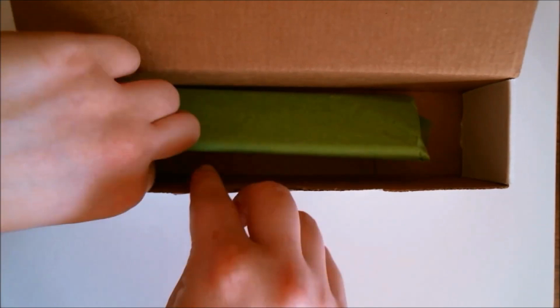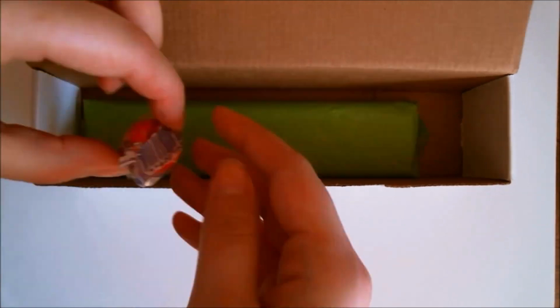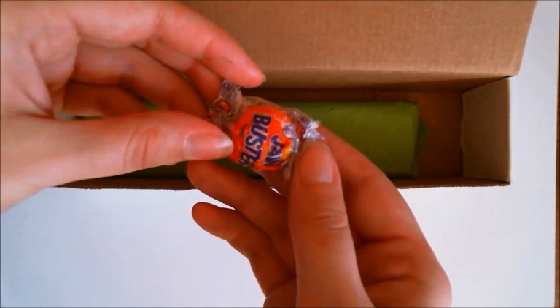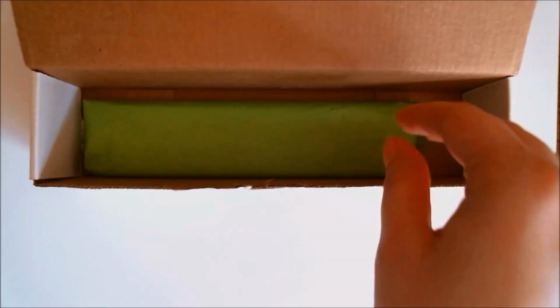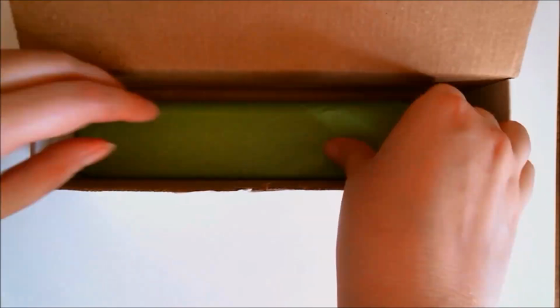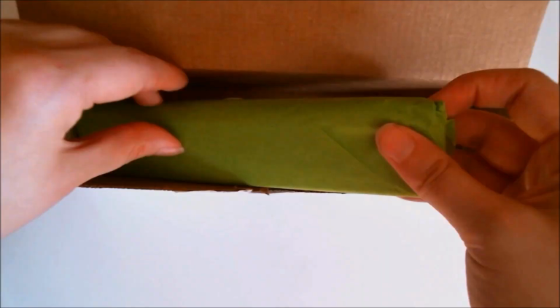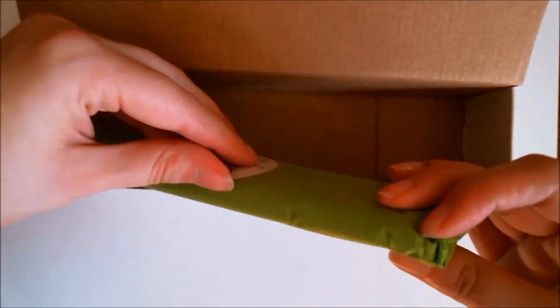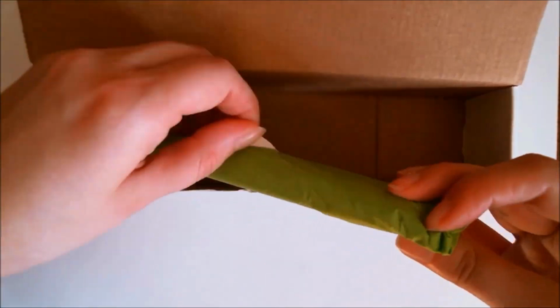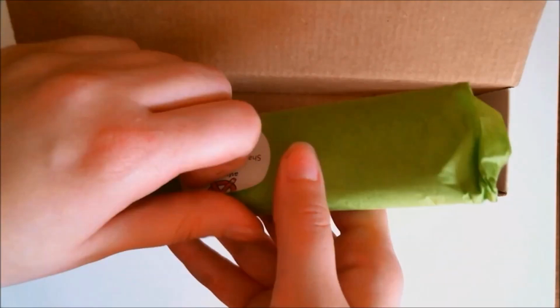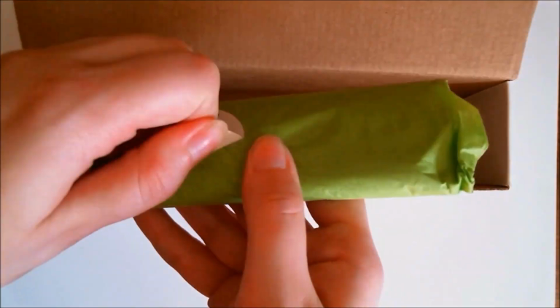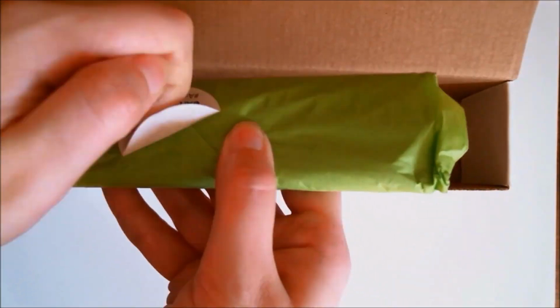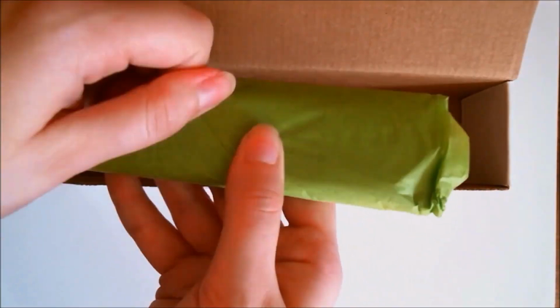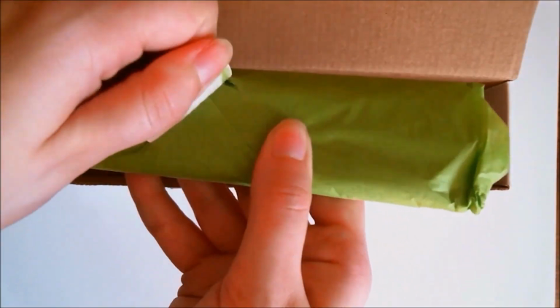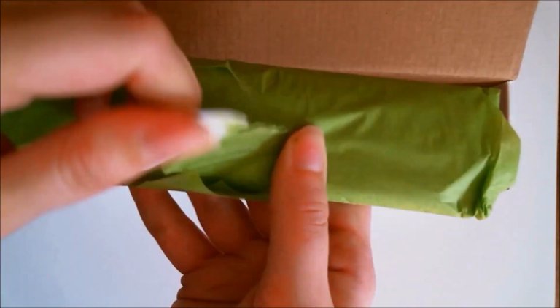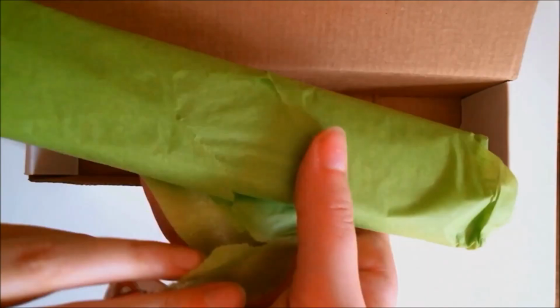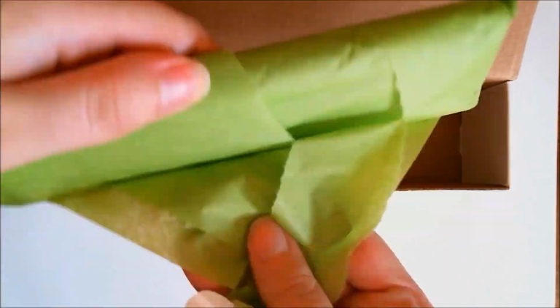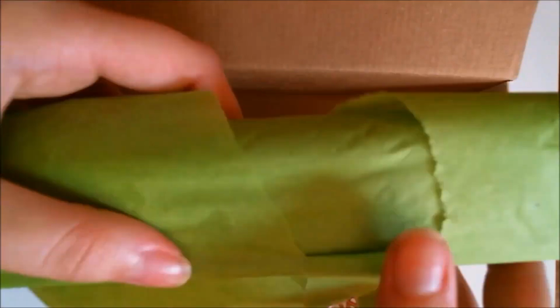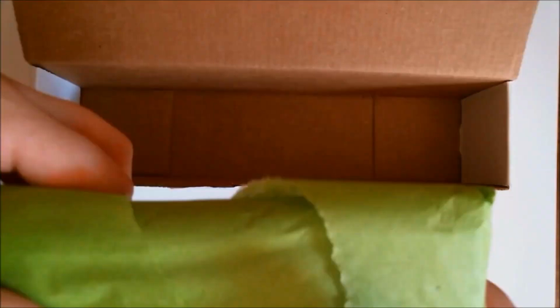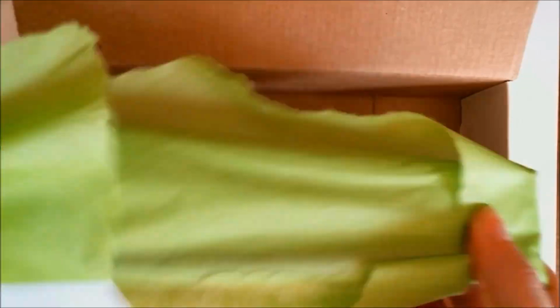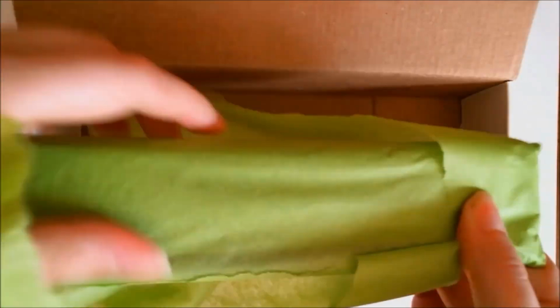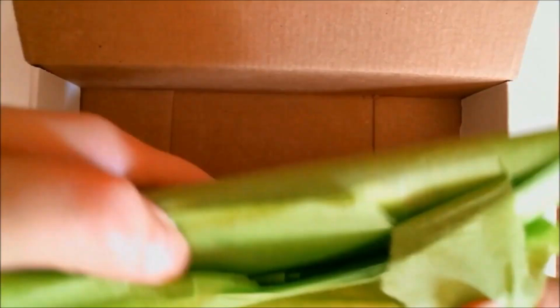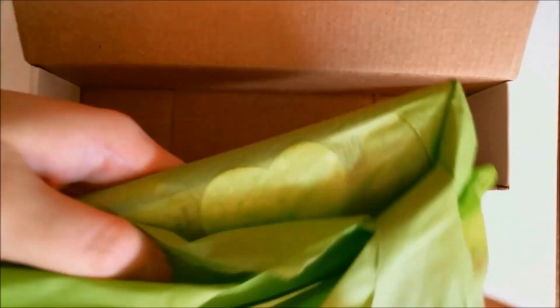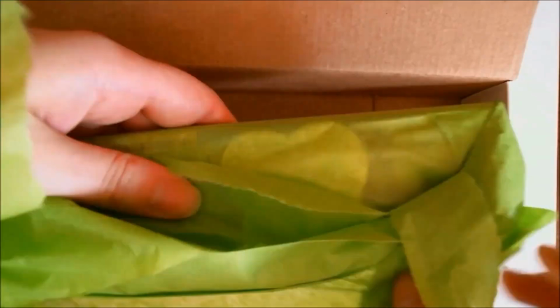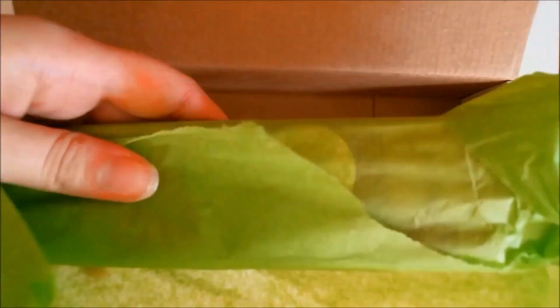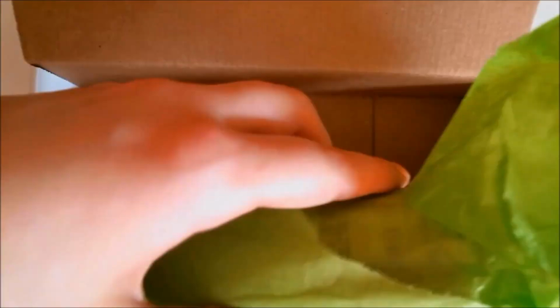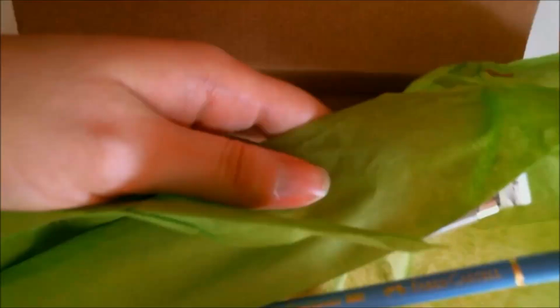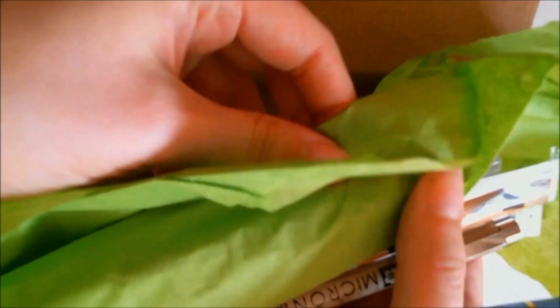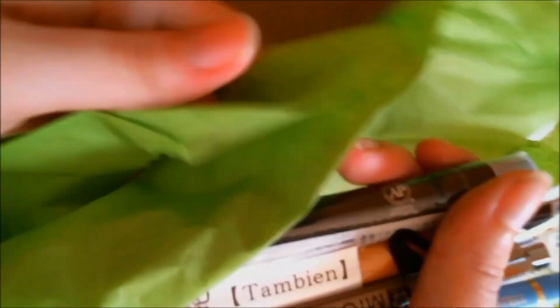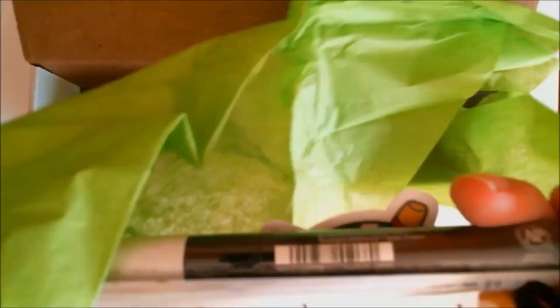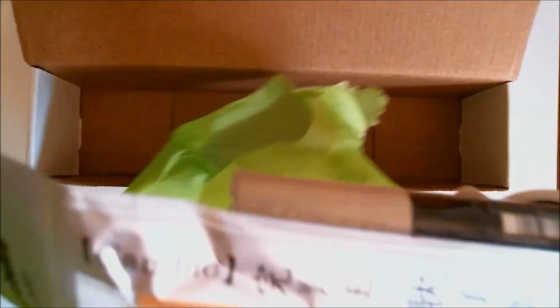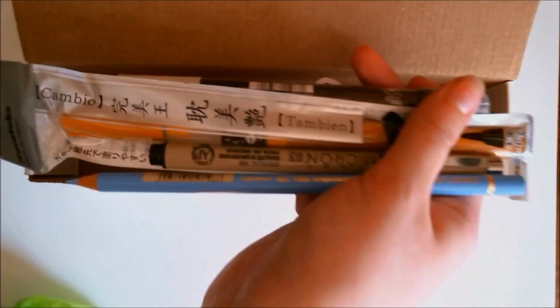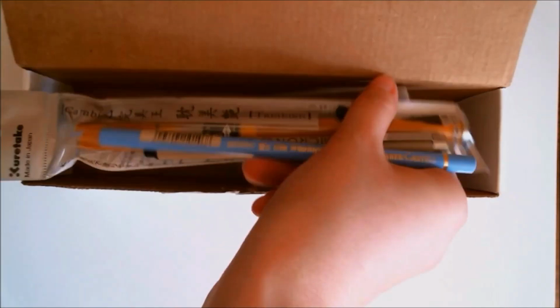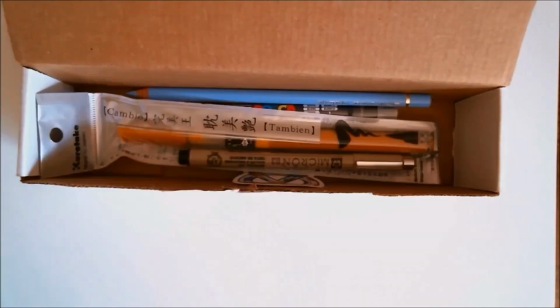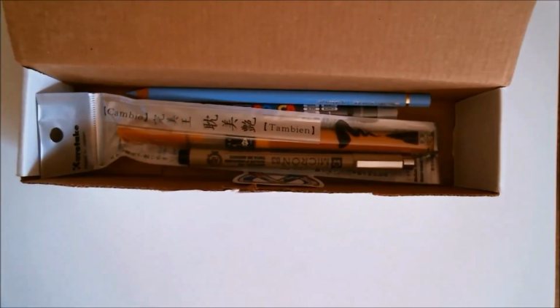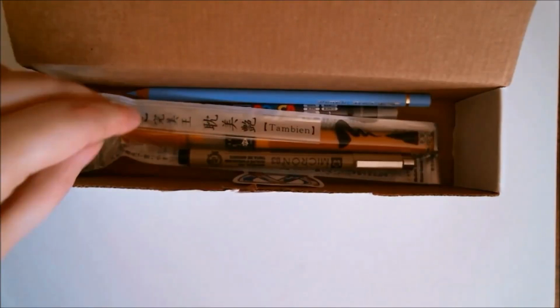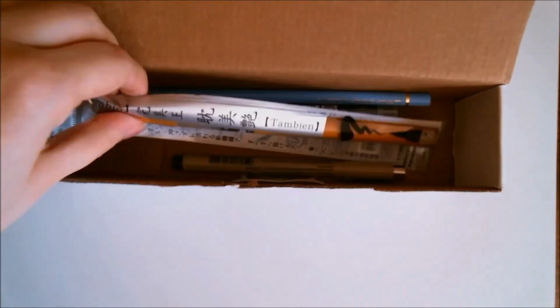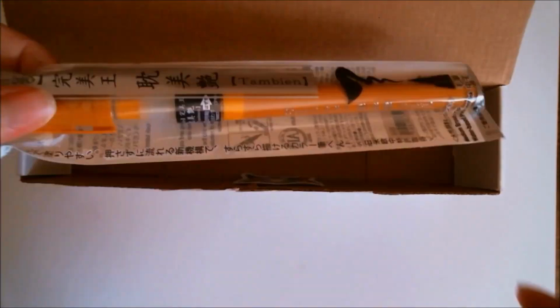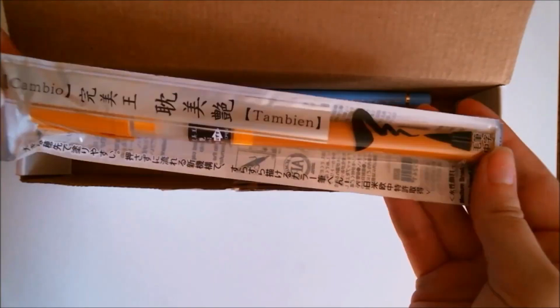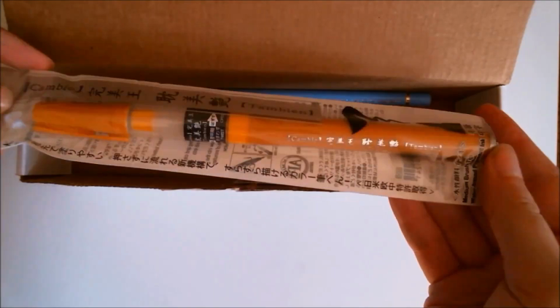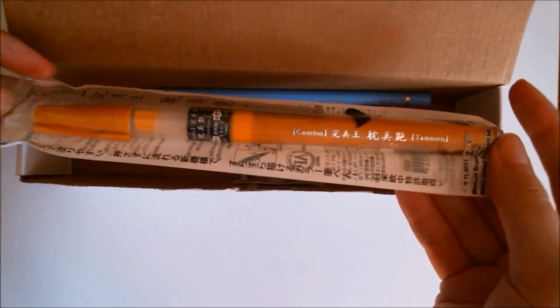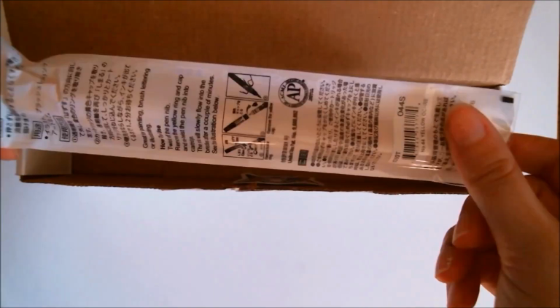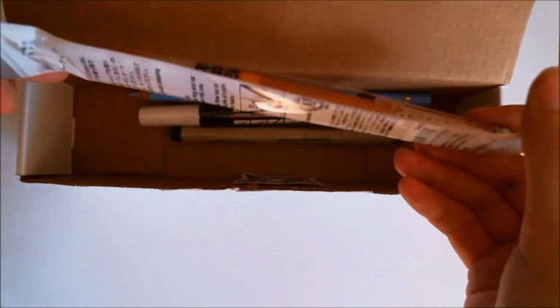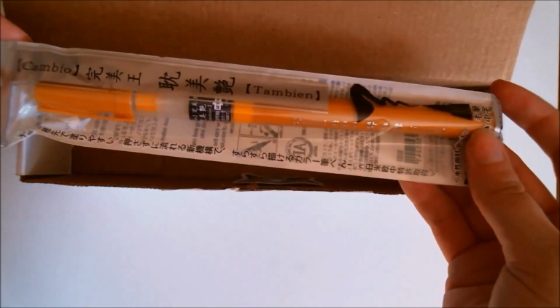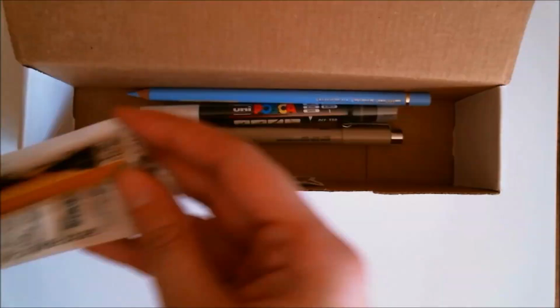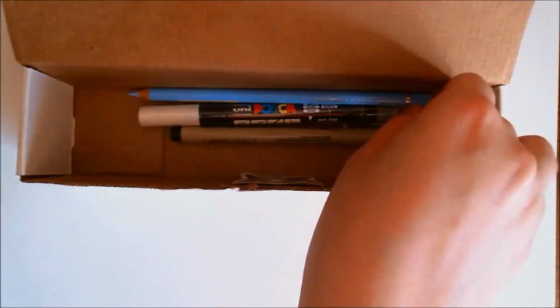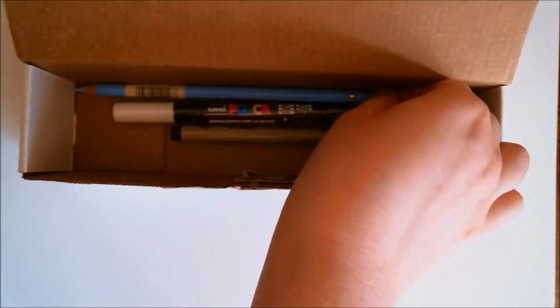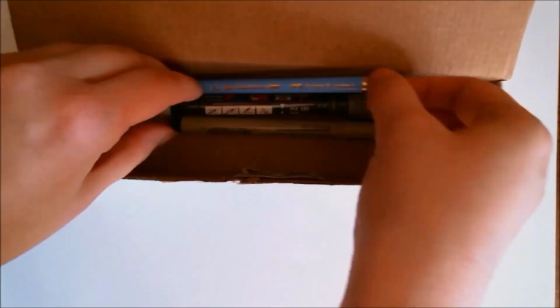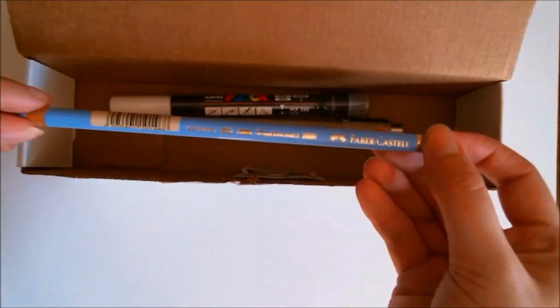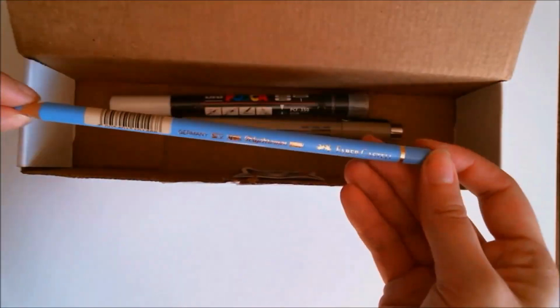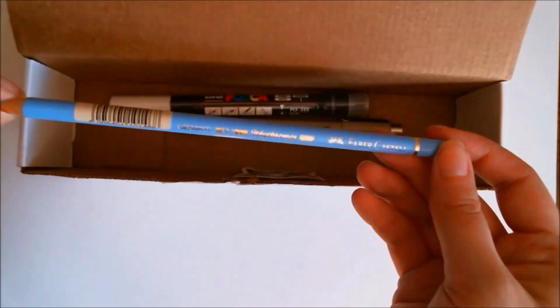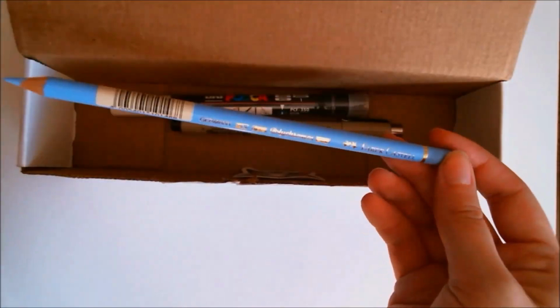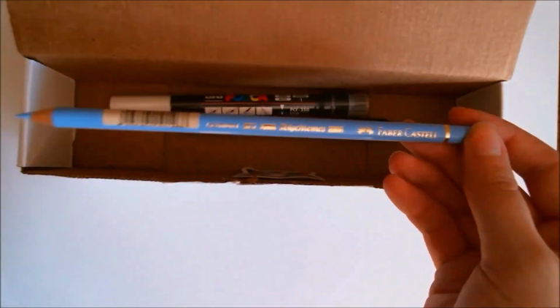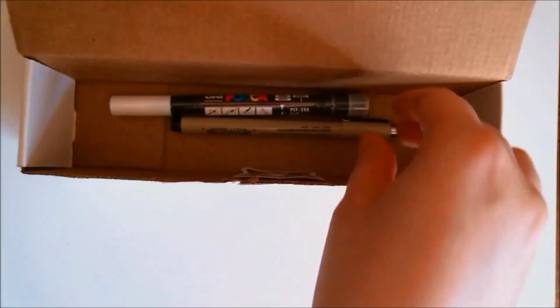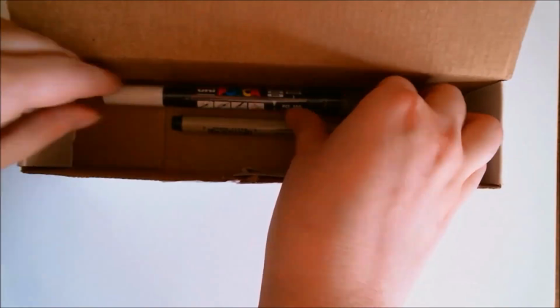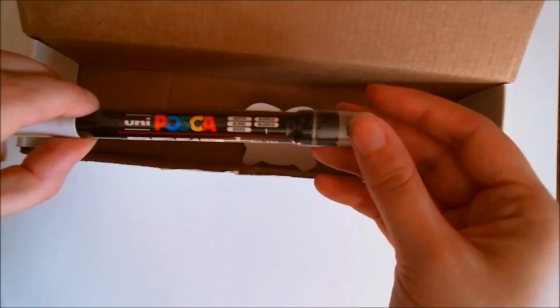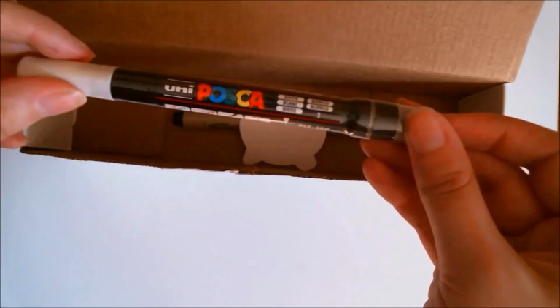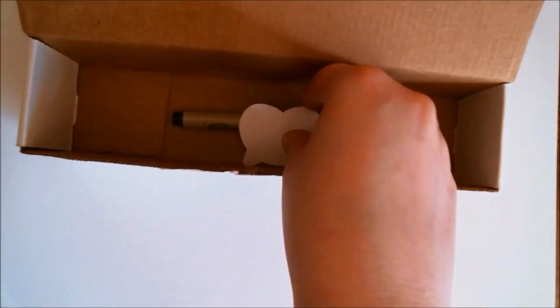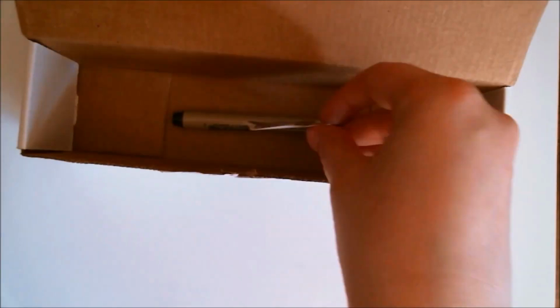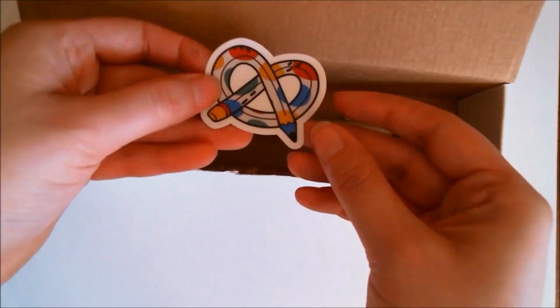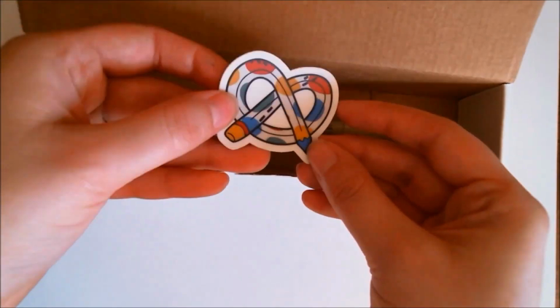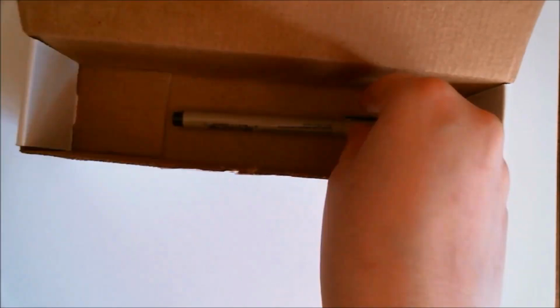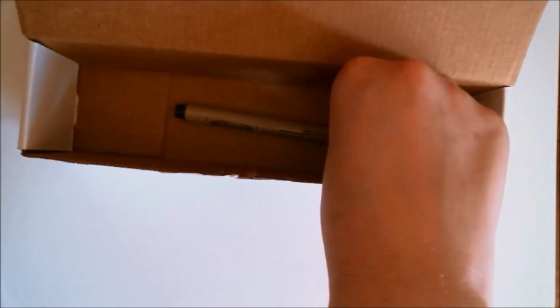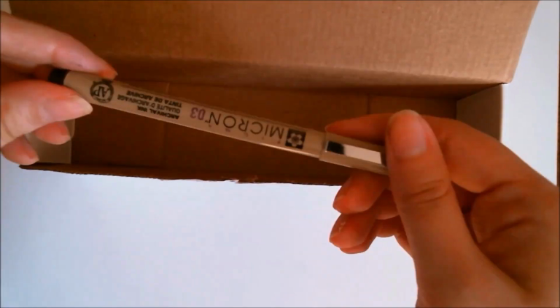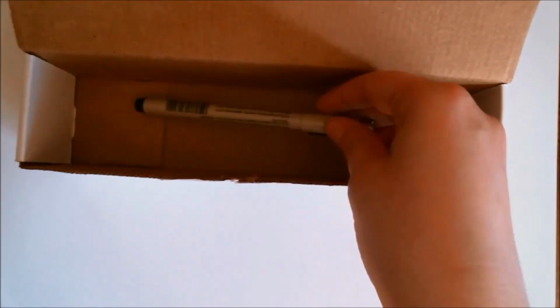Hi everyone, it's me Krista. Welcome back to my channel if you've been here before. If not, welcome for the very first time to my little art corner here on YouTube.